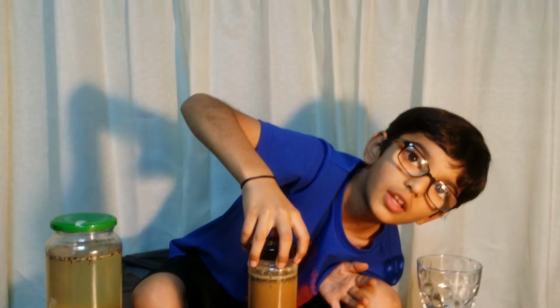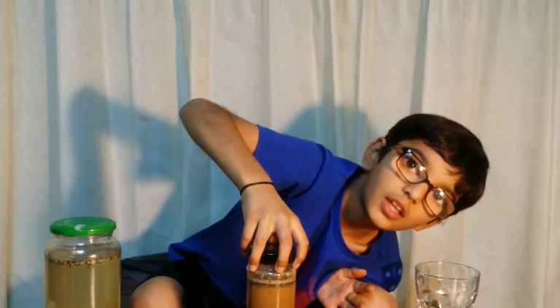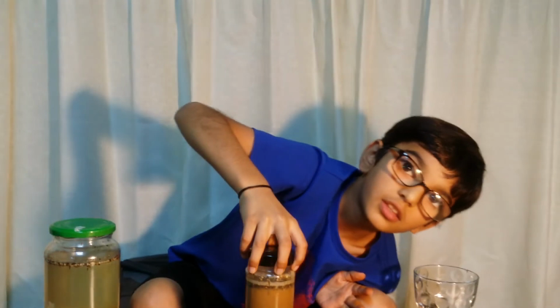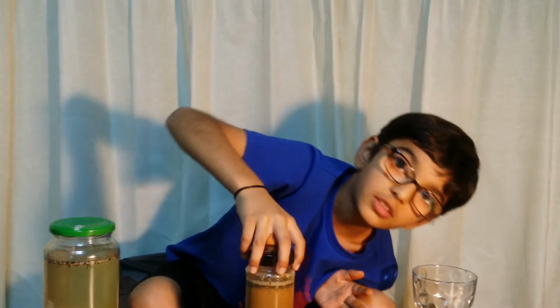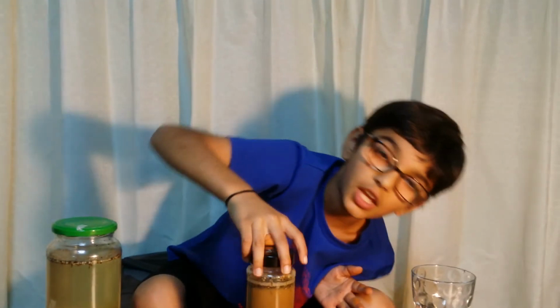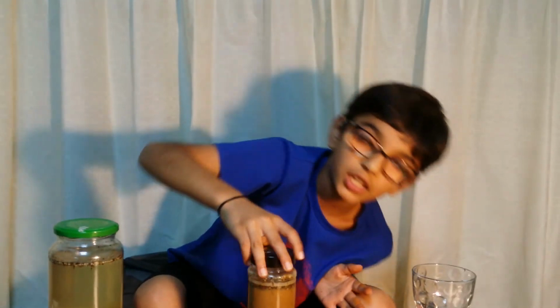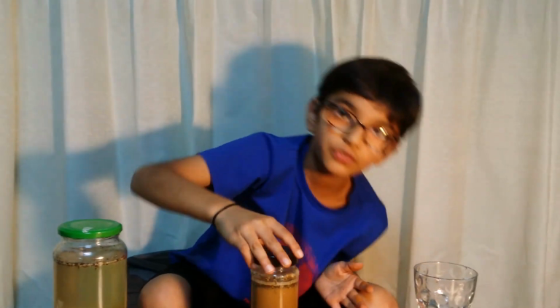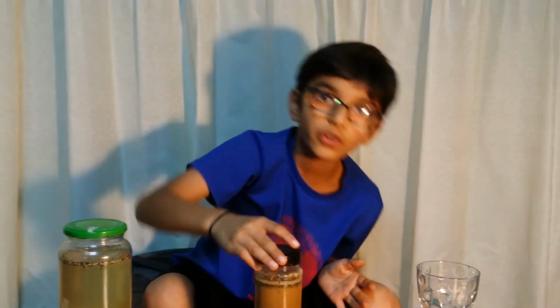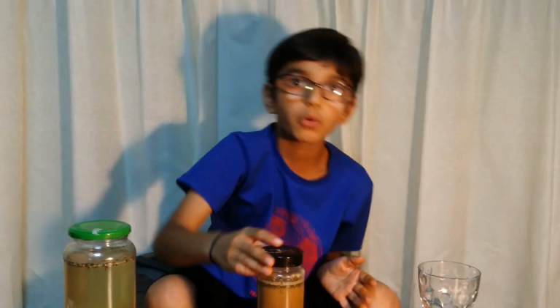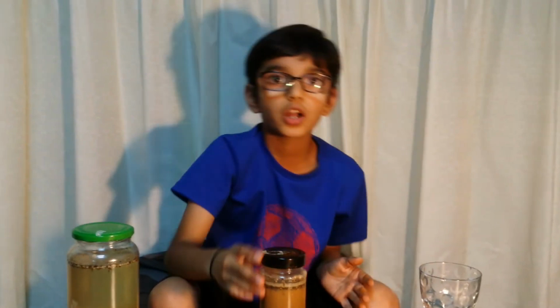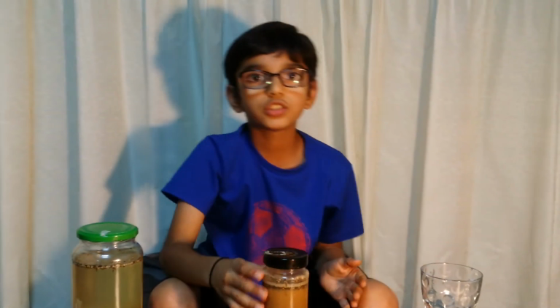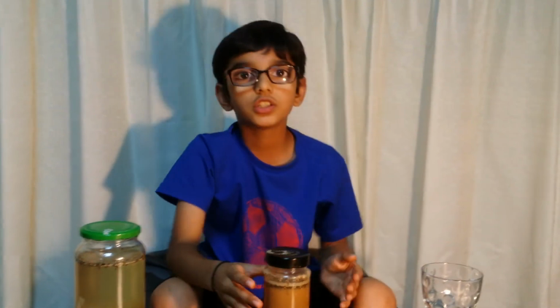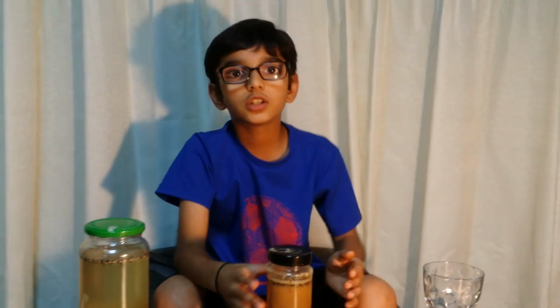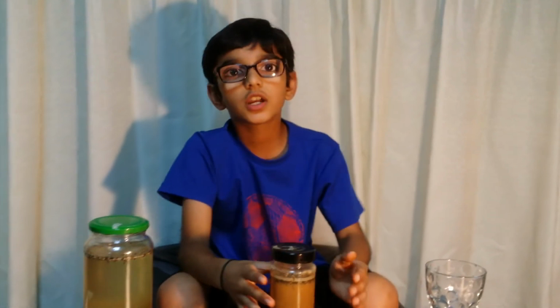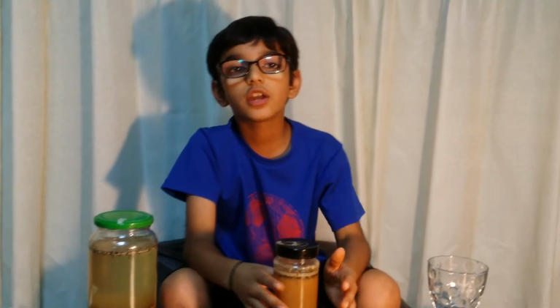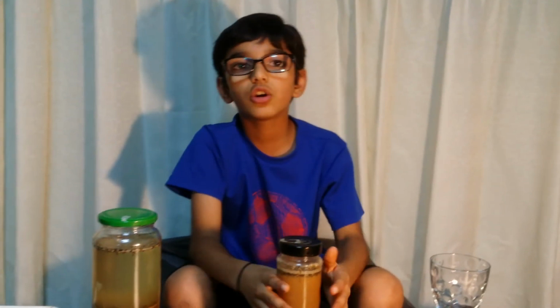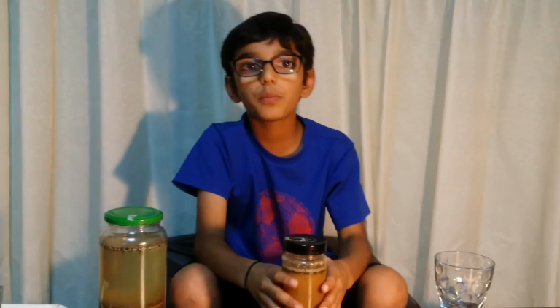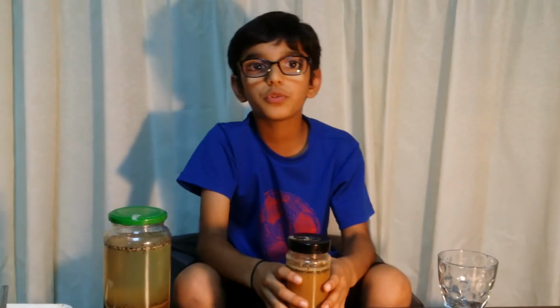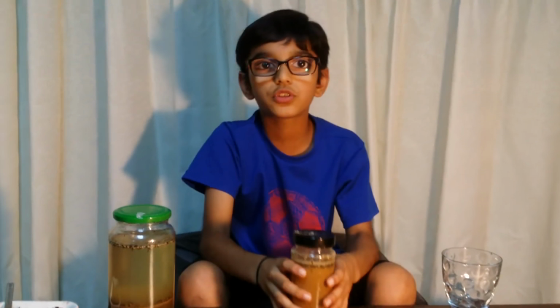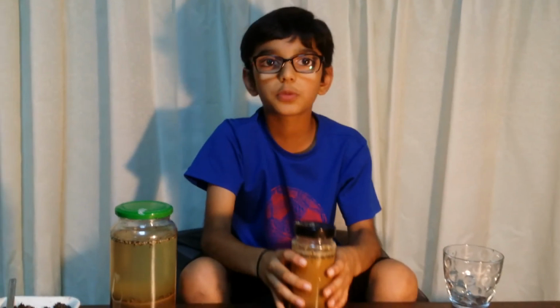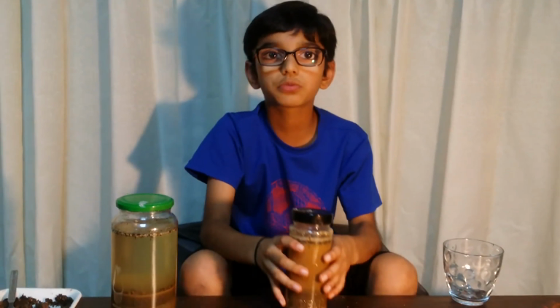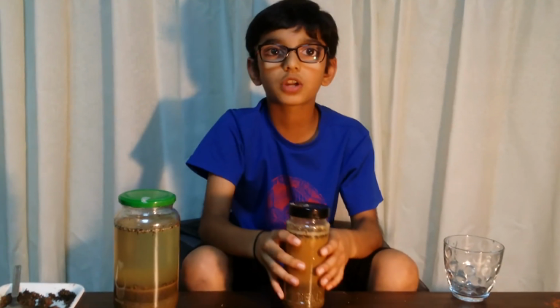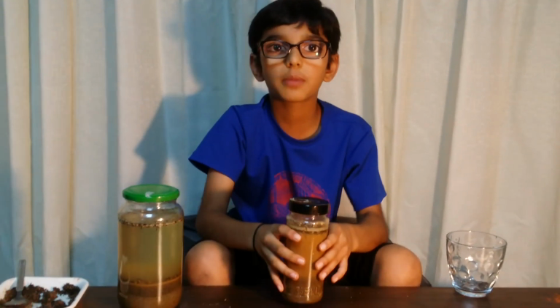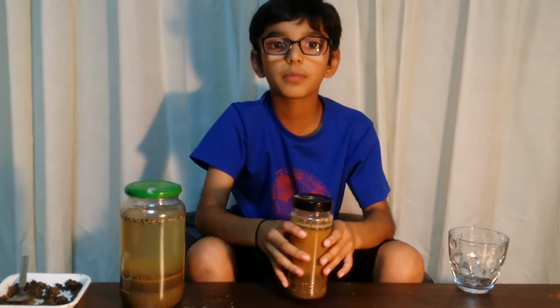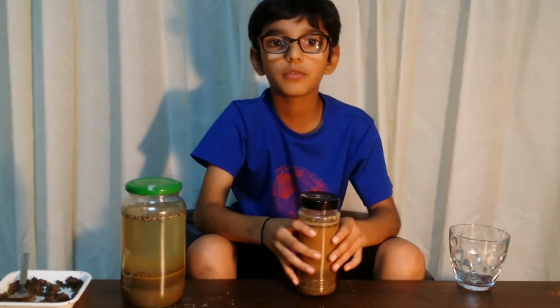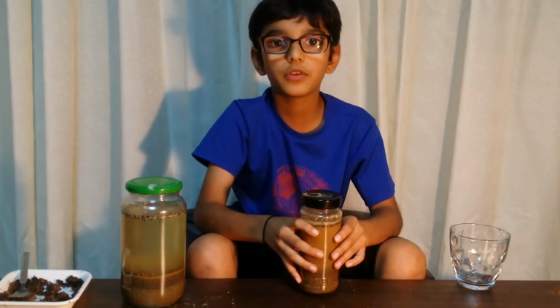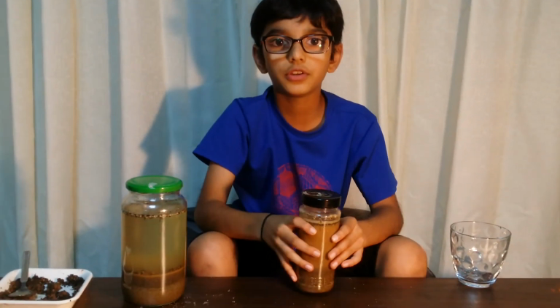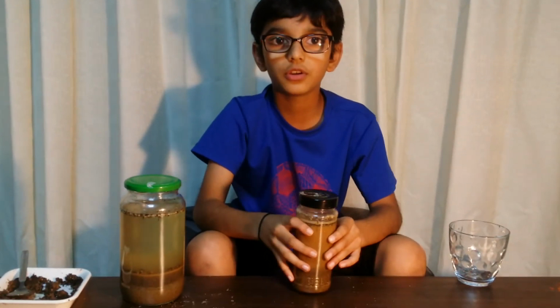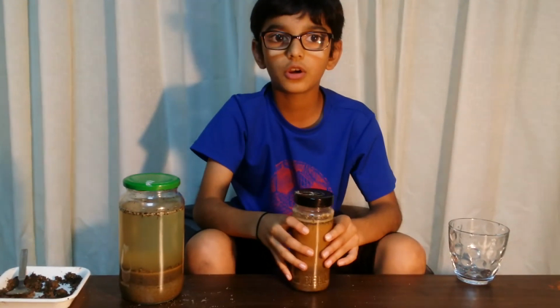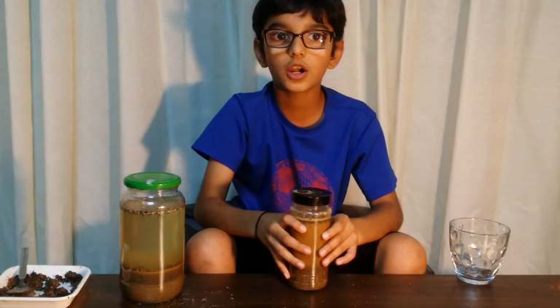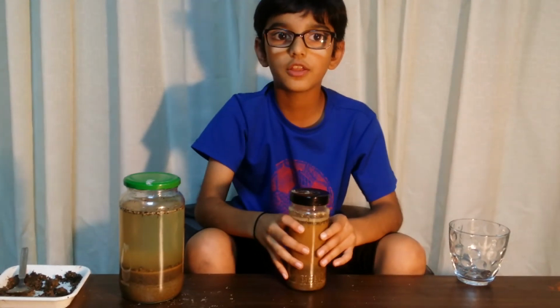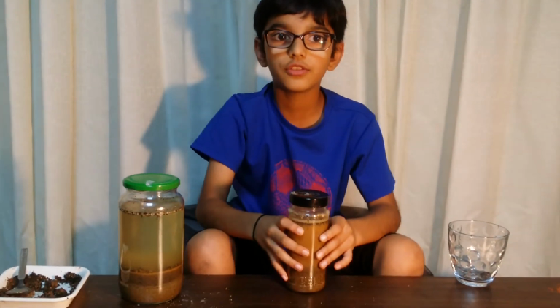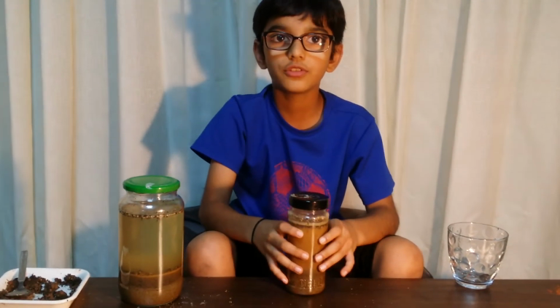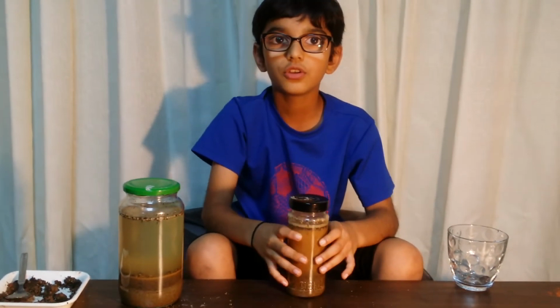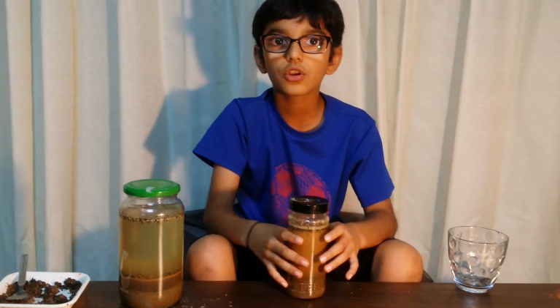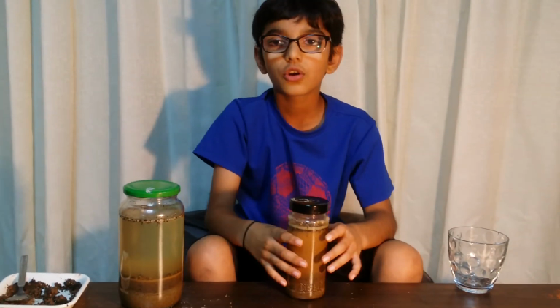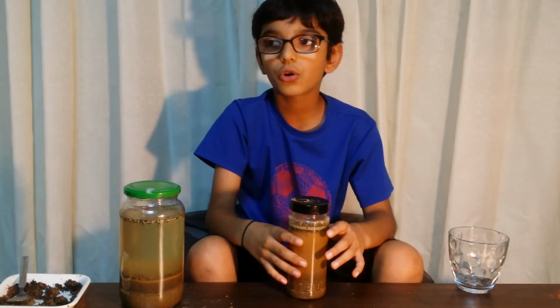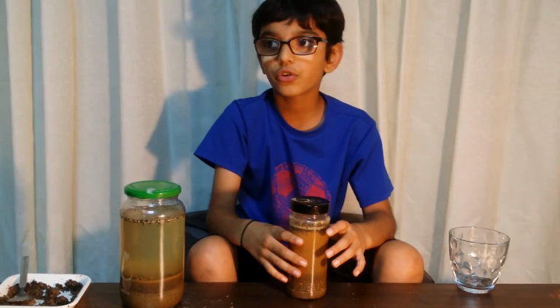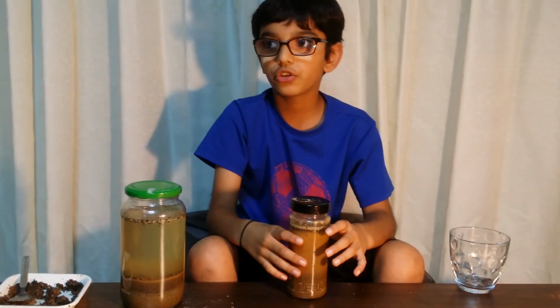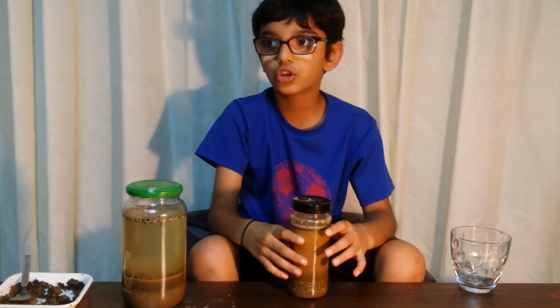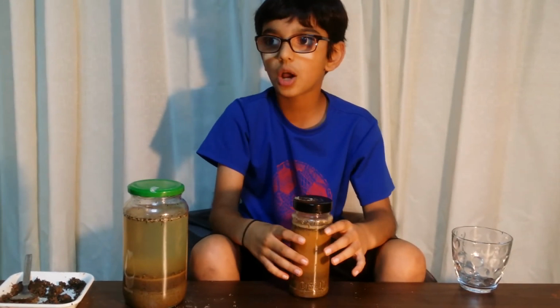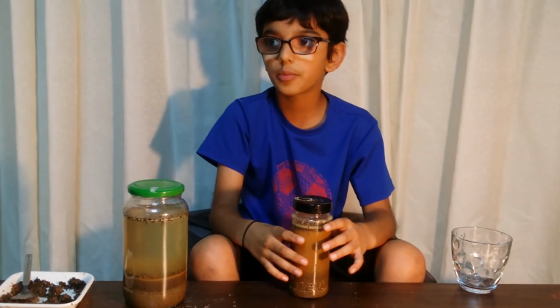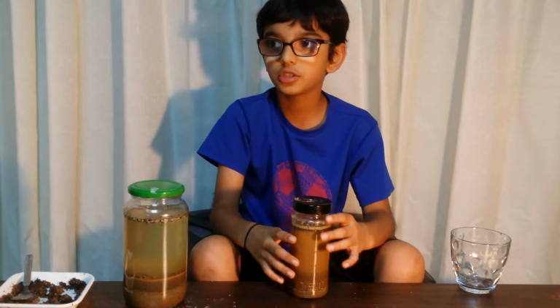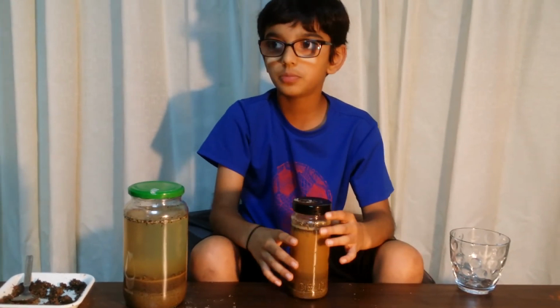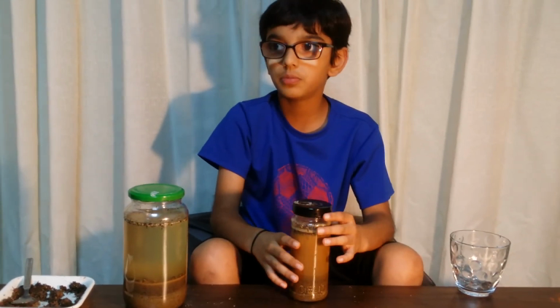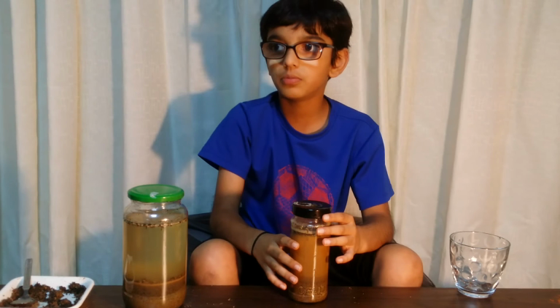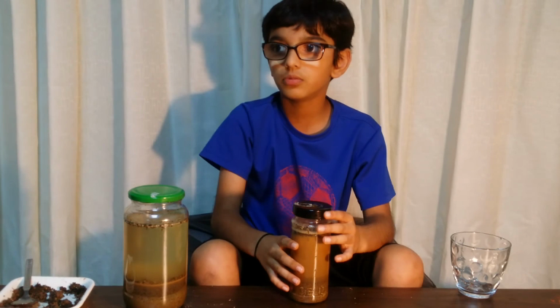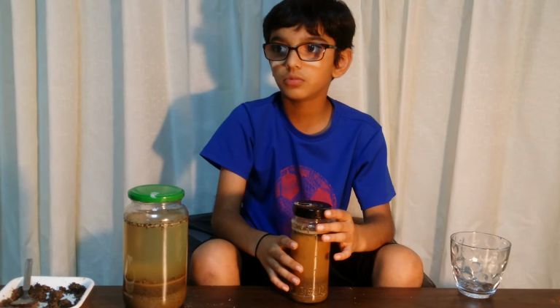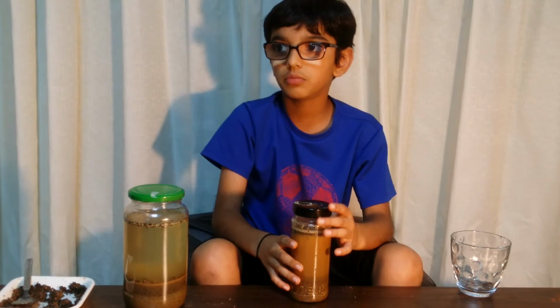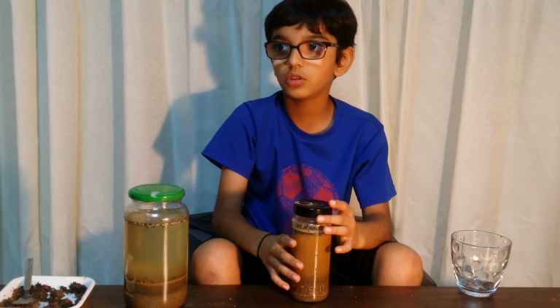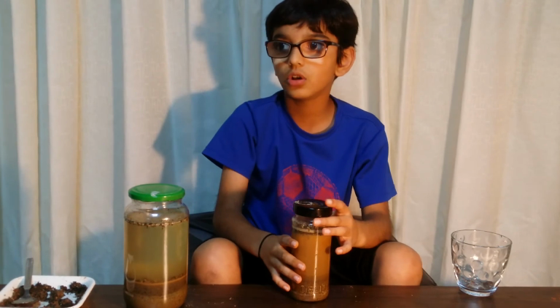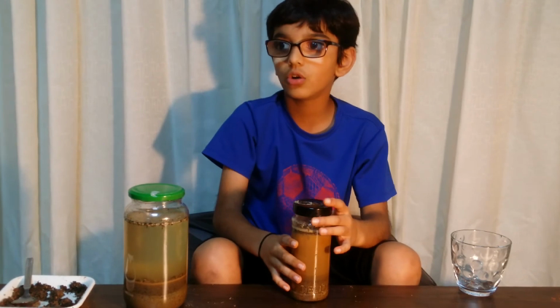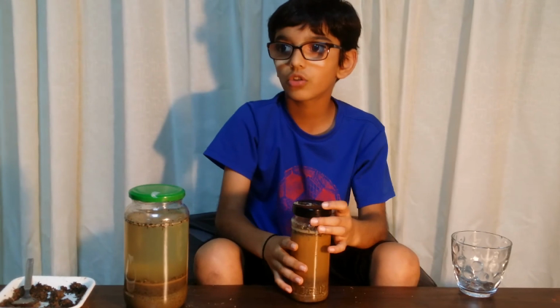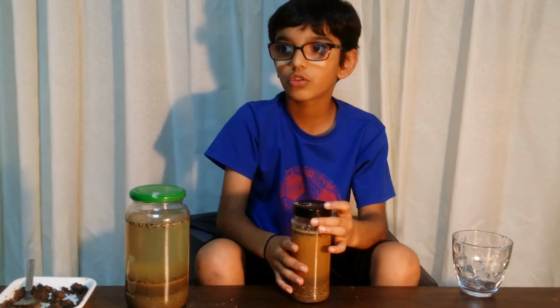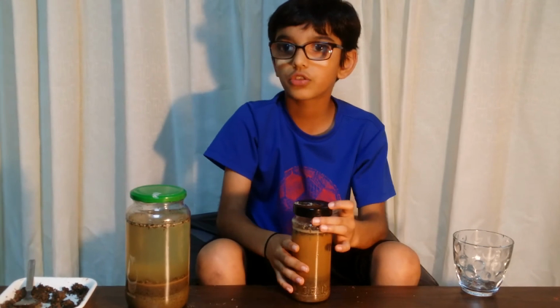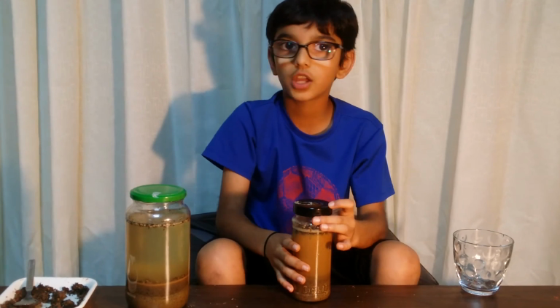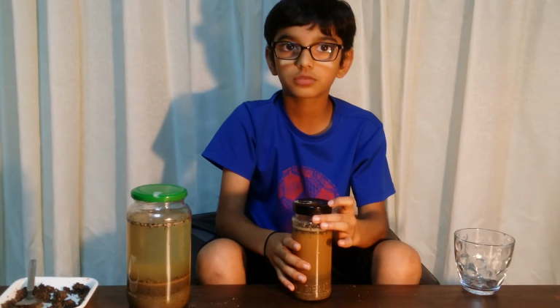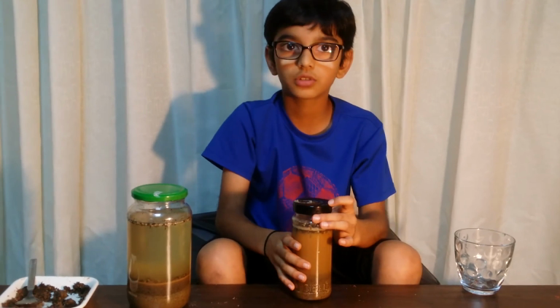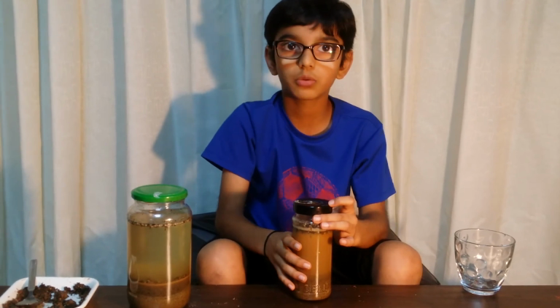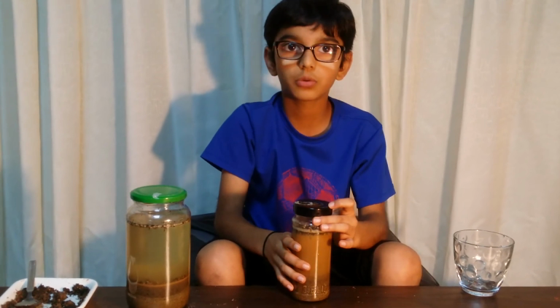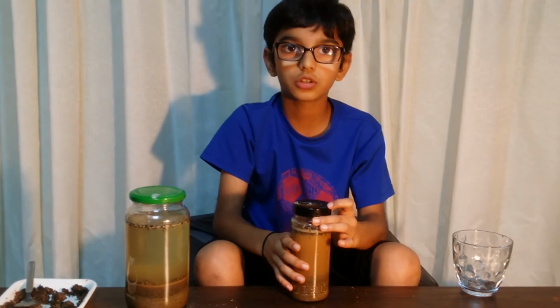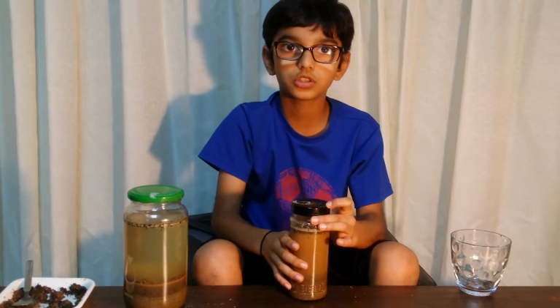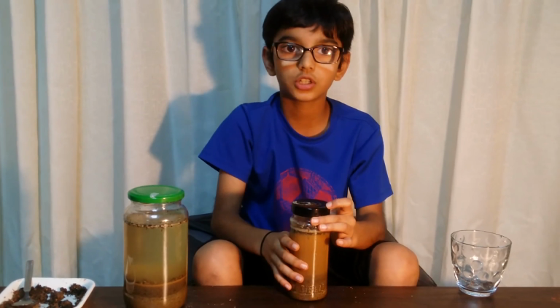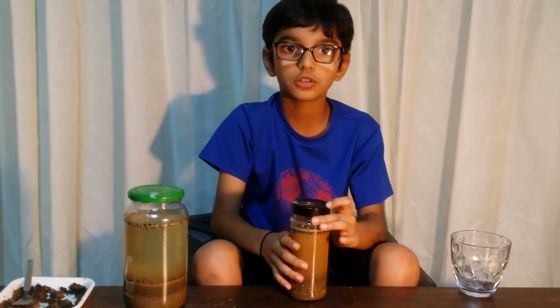Thanks for watching. I hope you subscribe to my channel and leave a comment below. Thanks for watching.